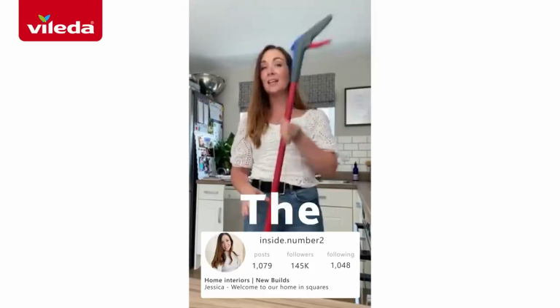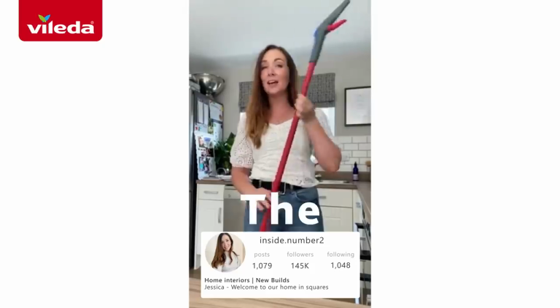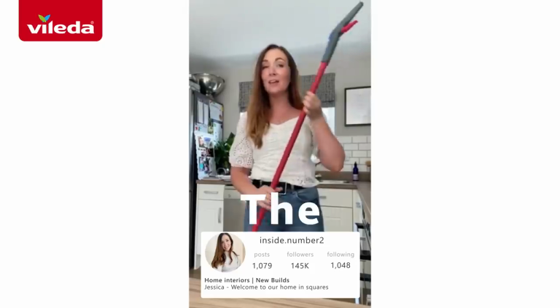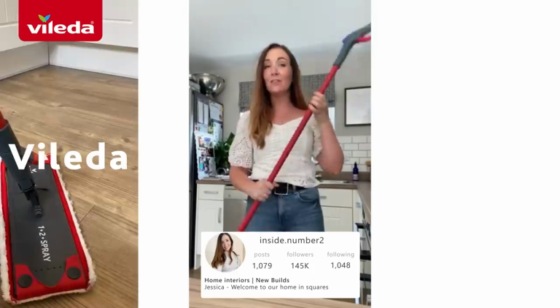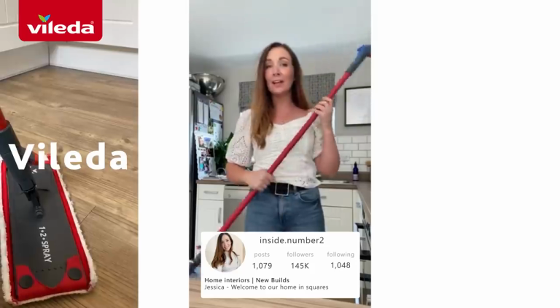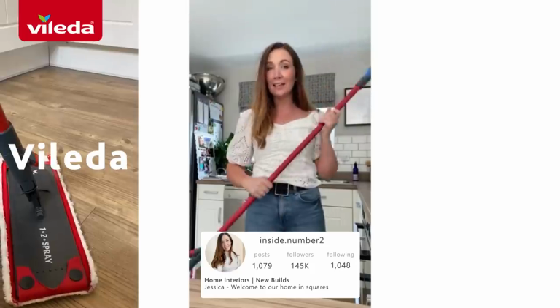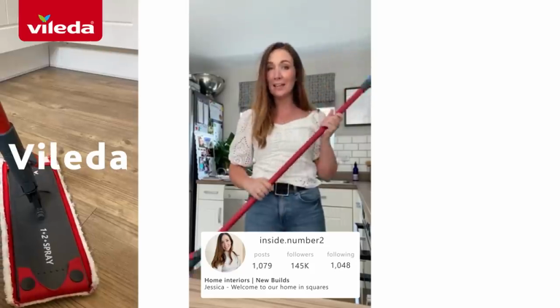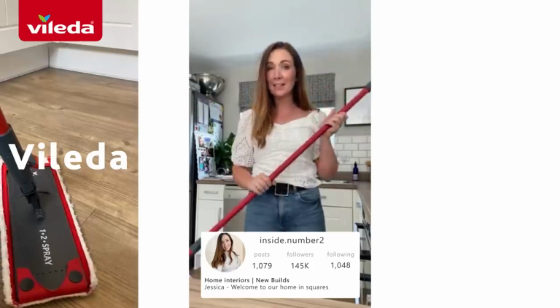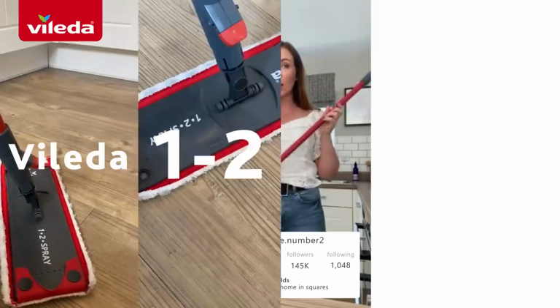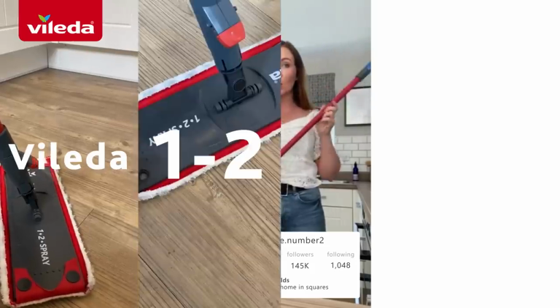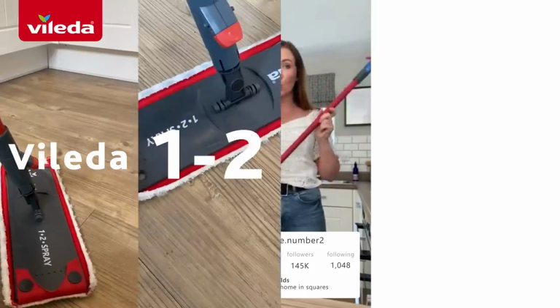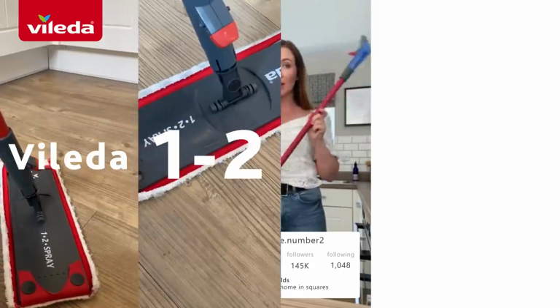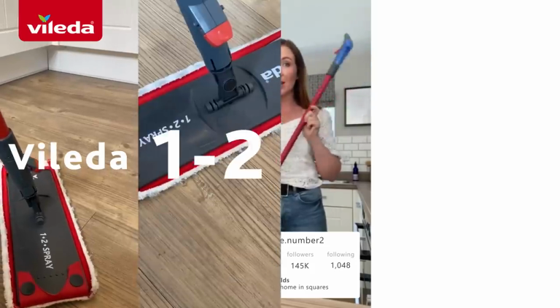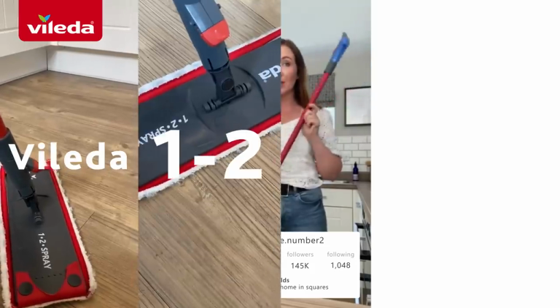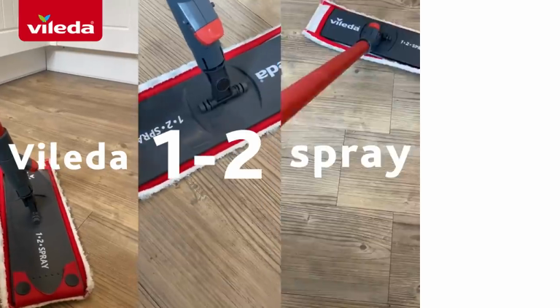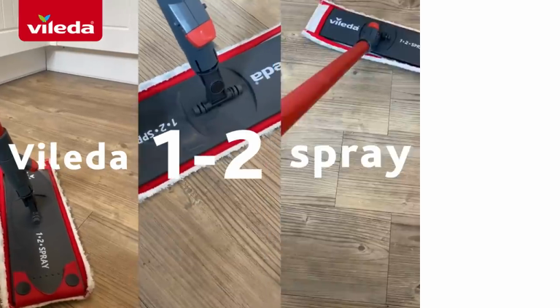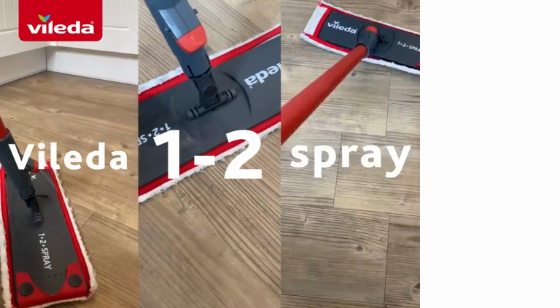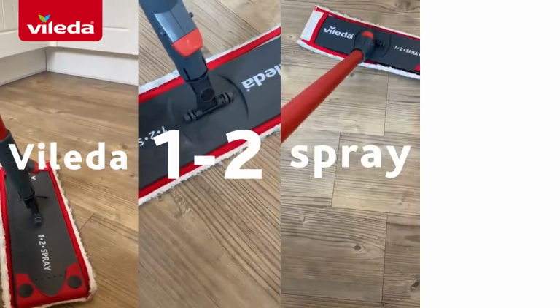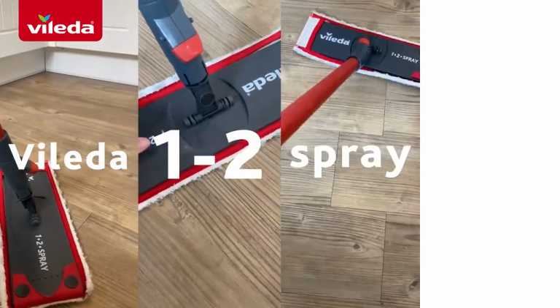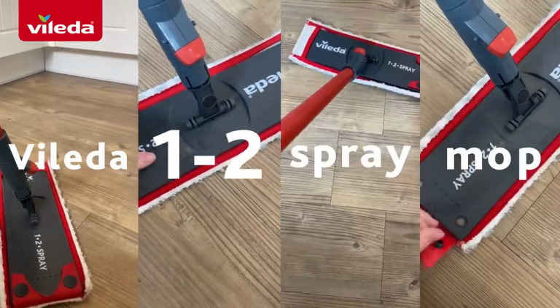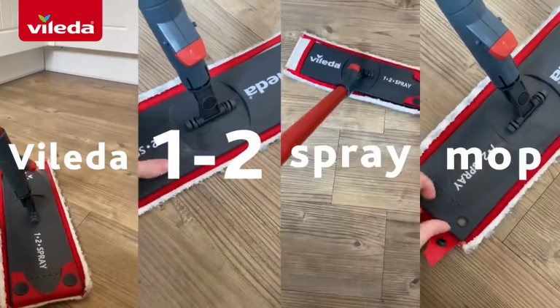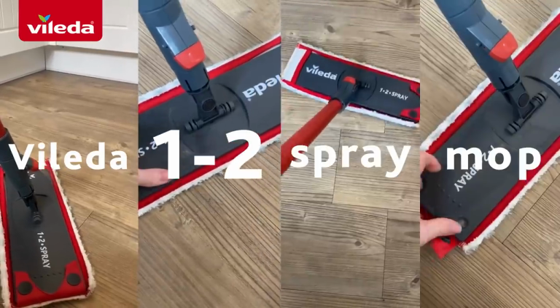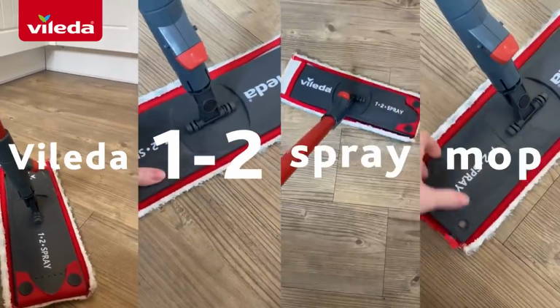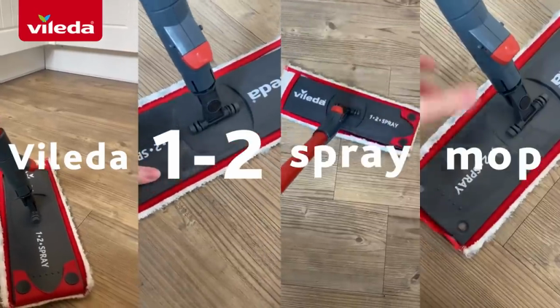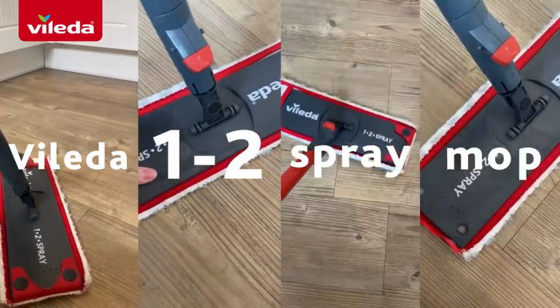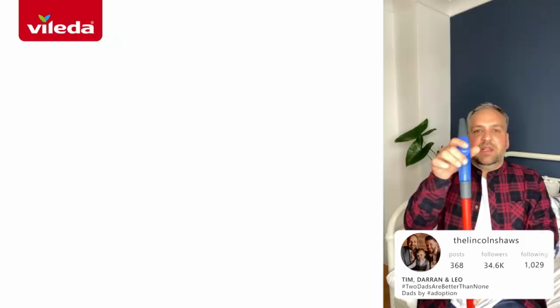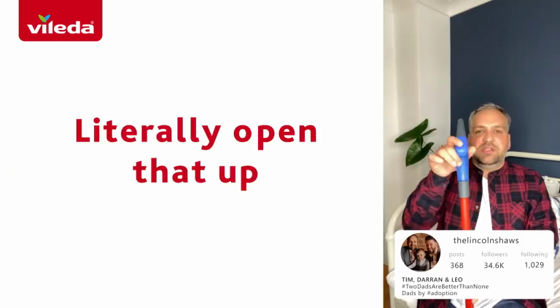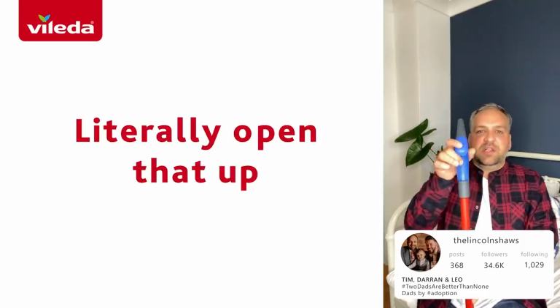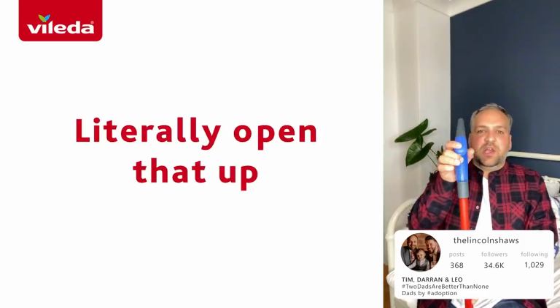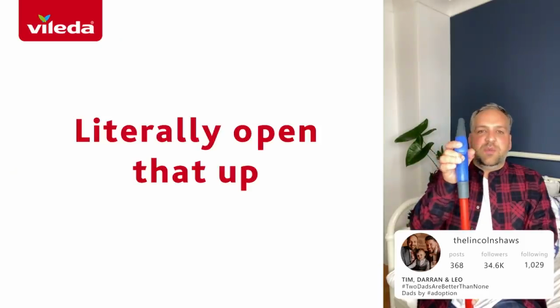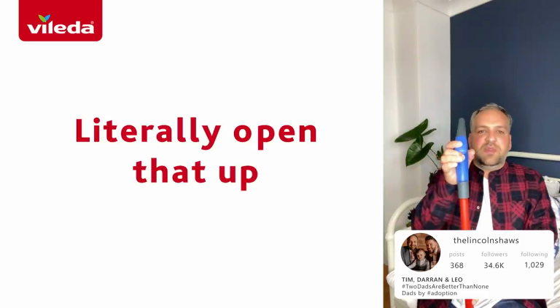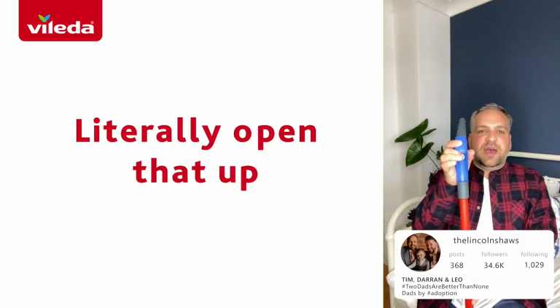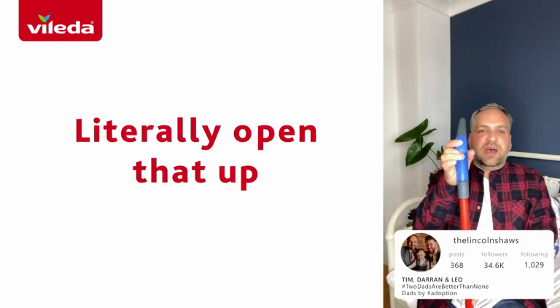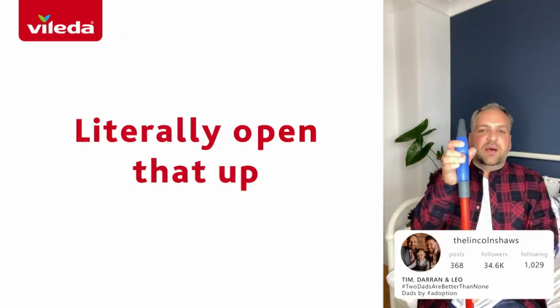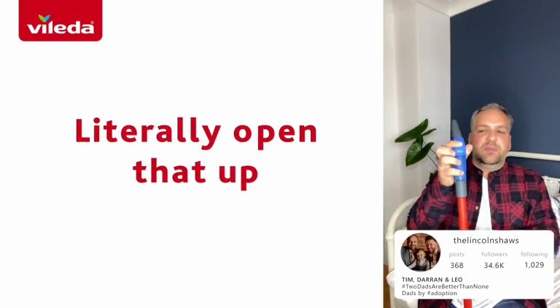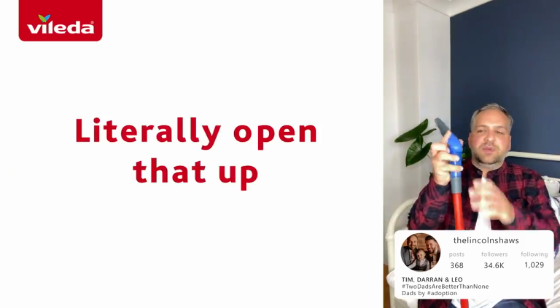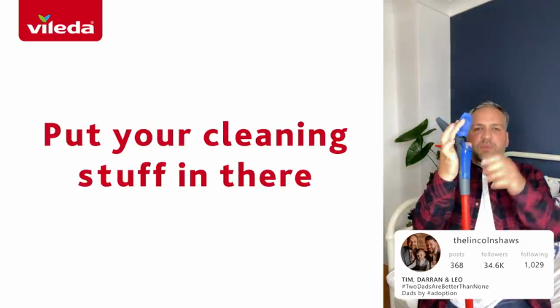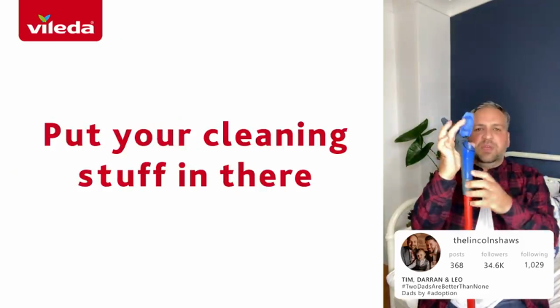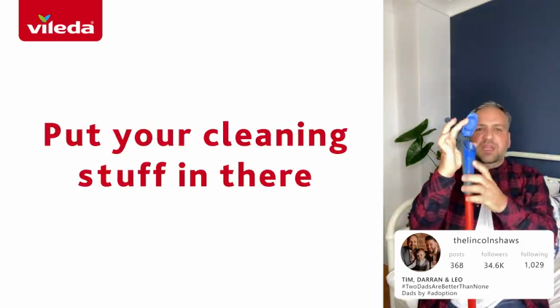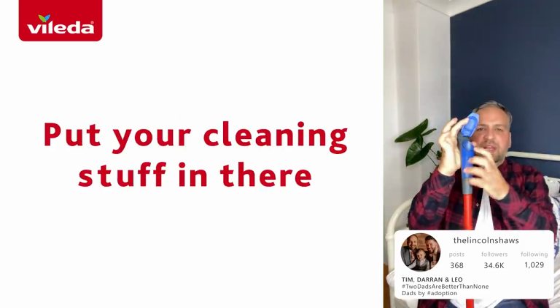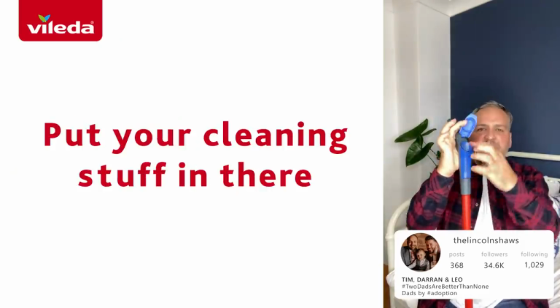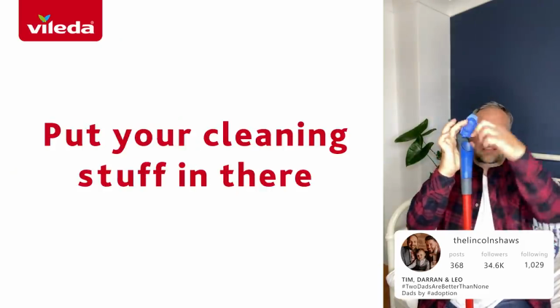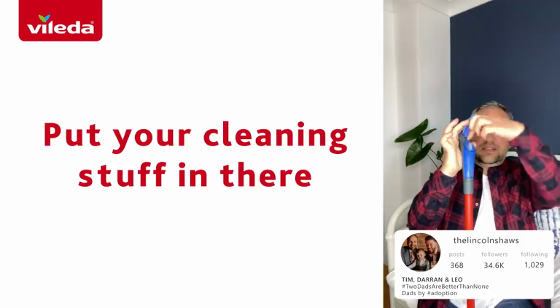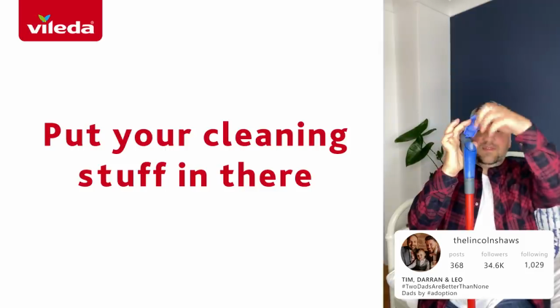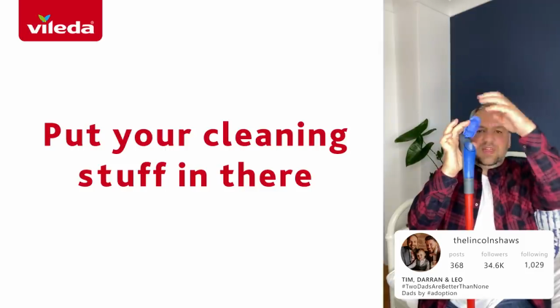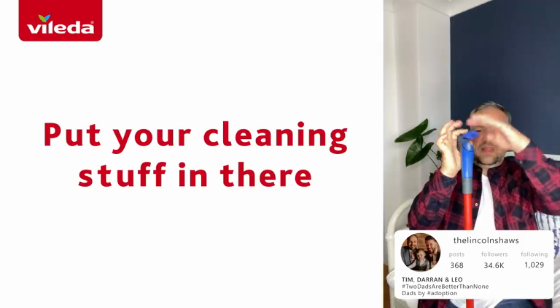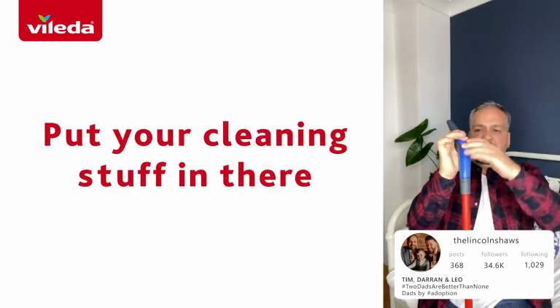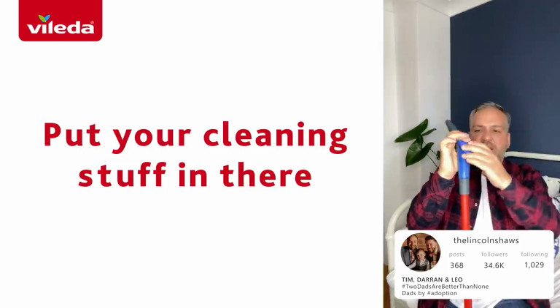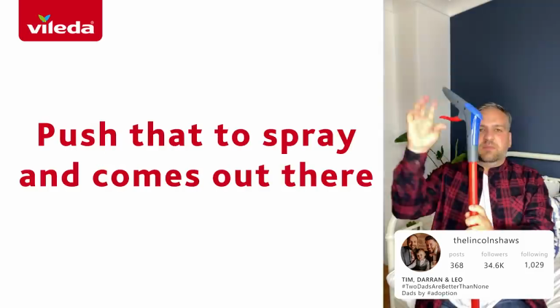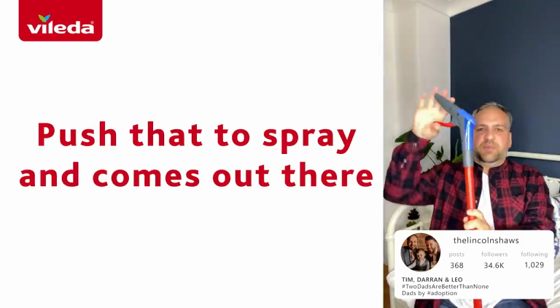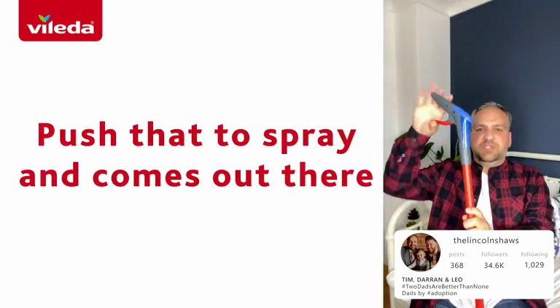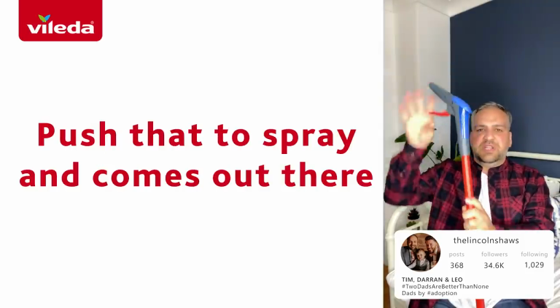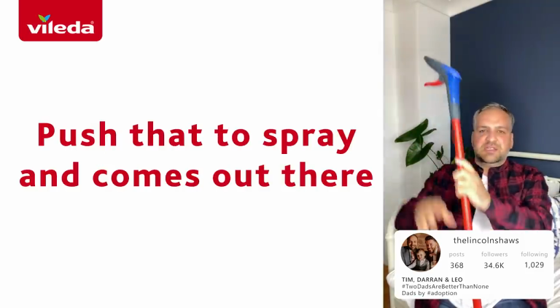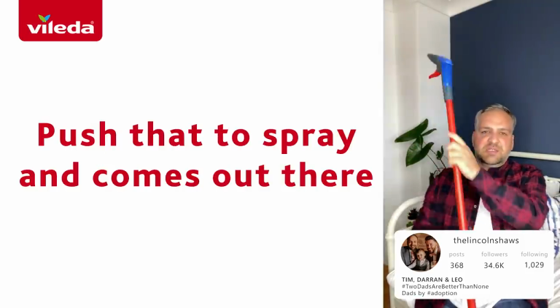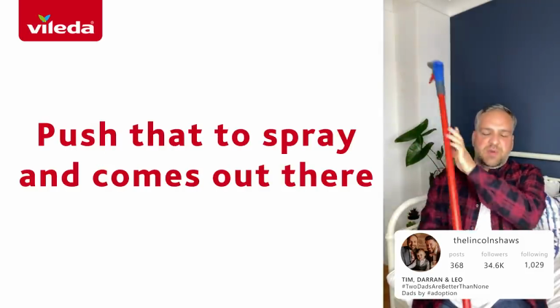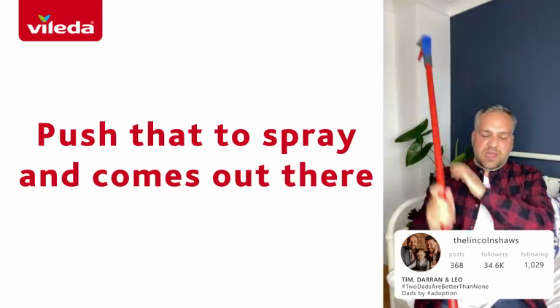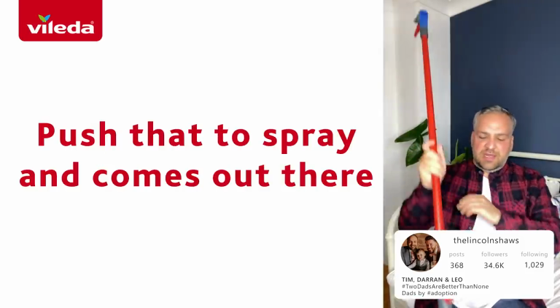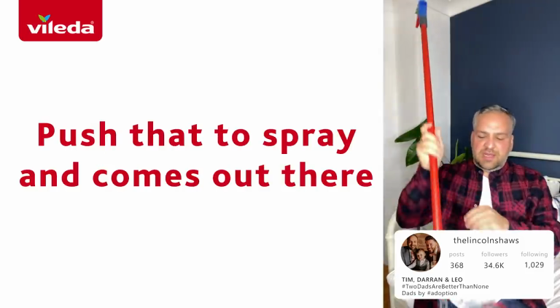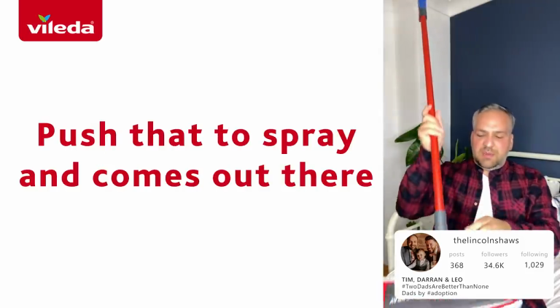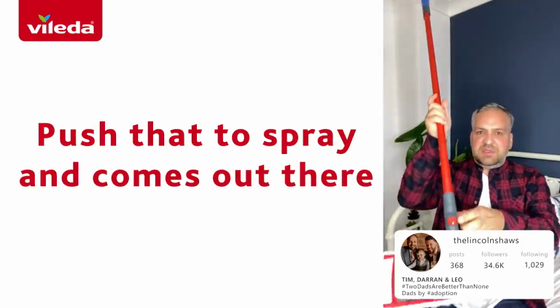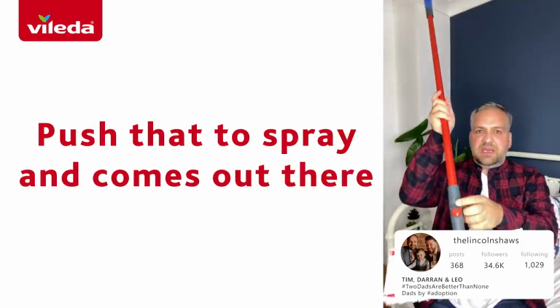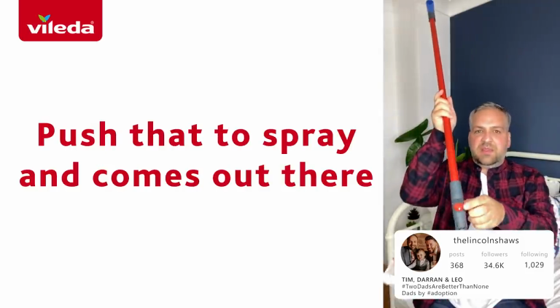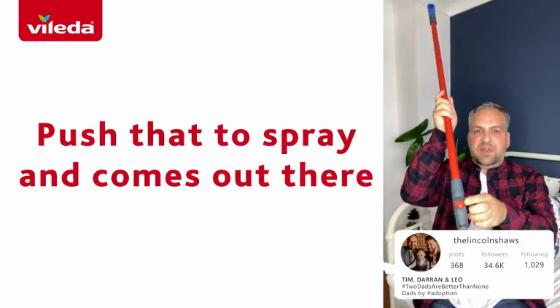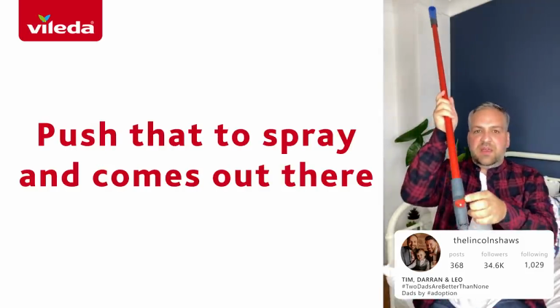The Valida 1-2 Spray Mop. You need to open that up, put your cleaning stuff in there, push that to spray and it comes out there.